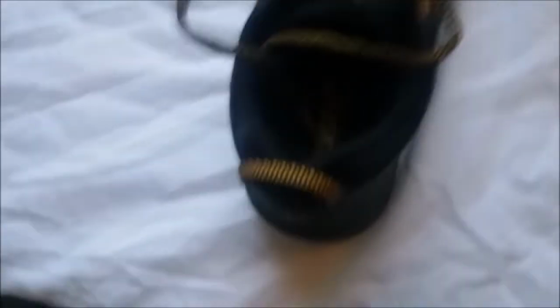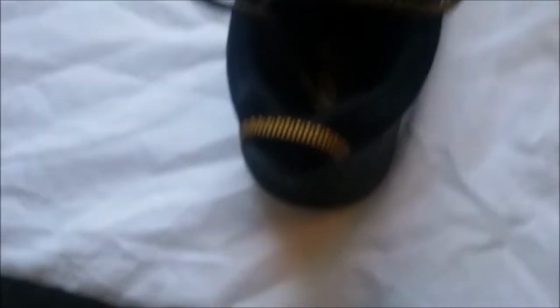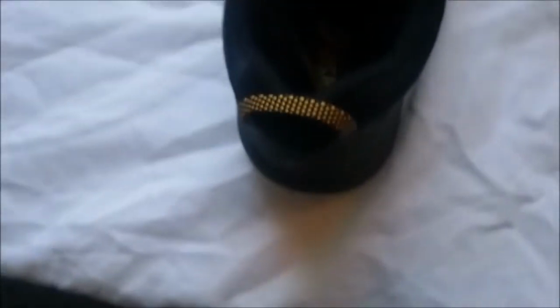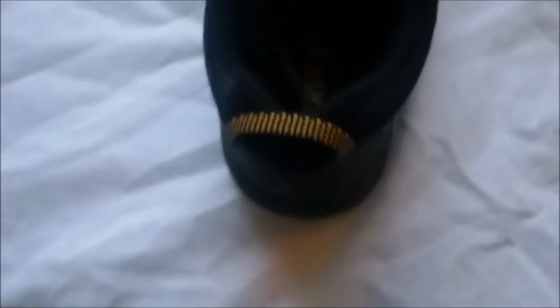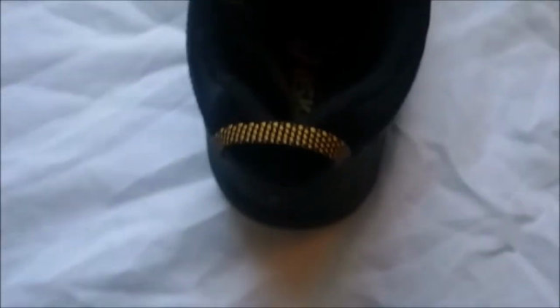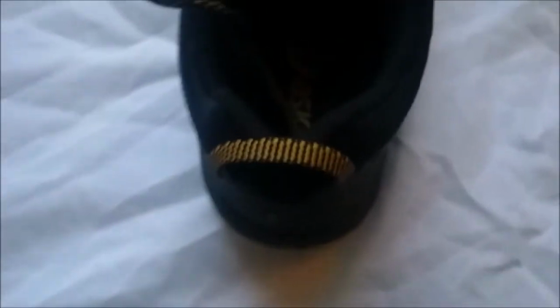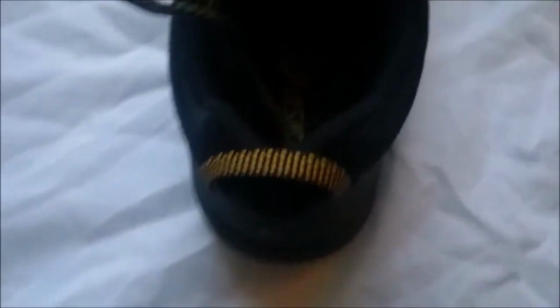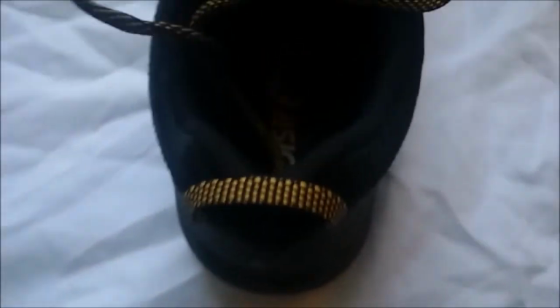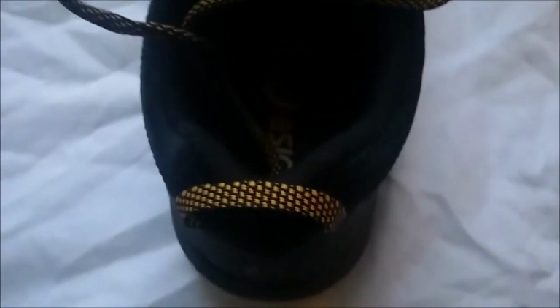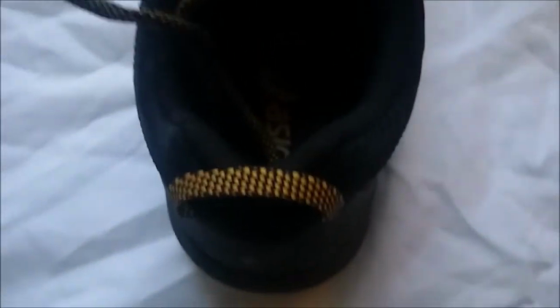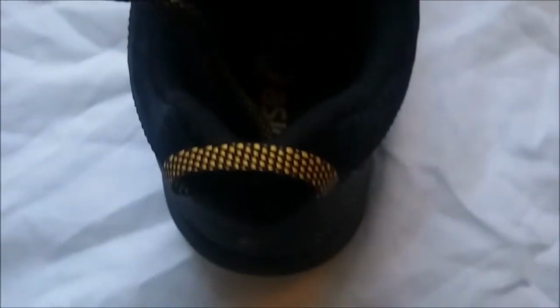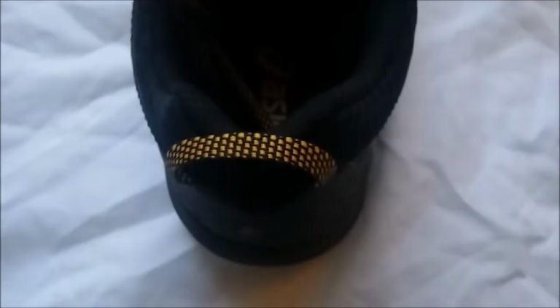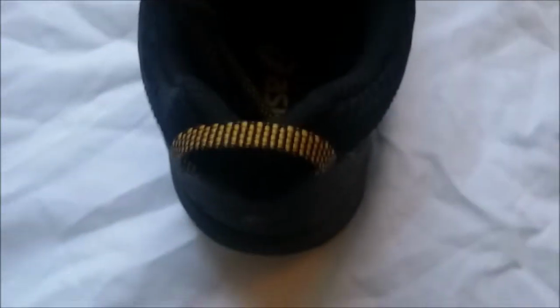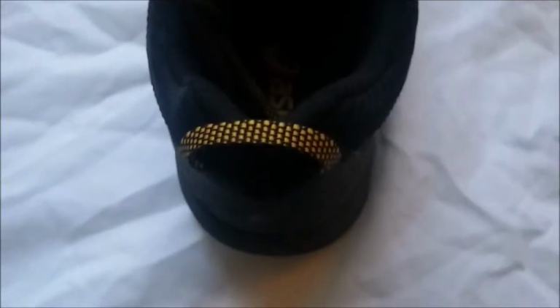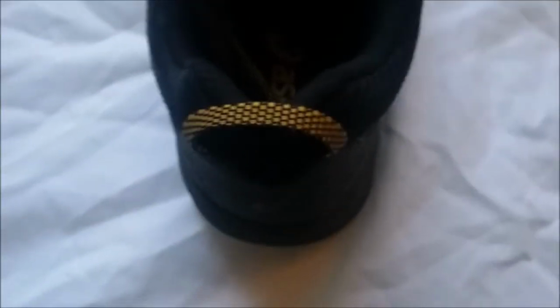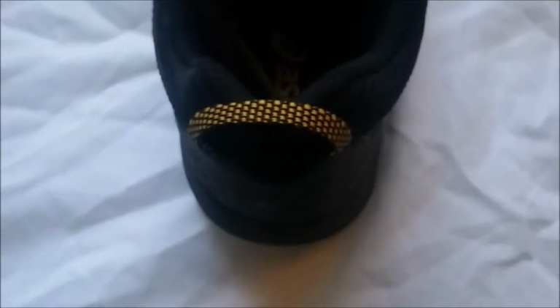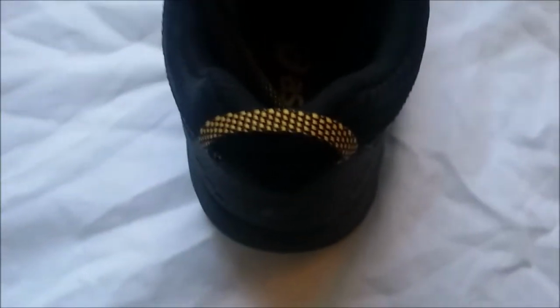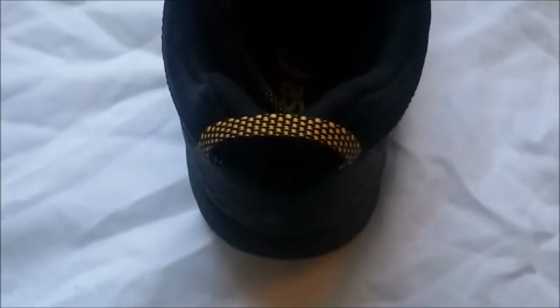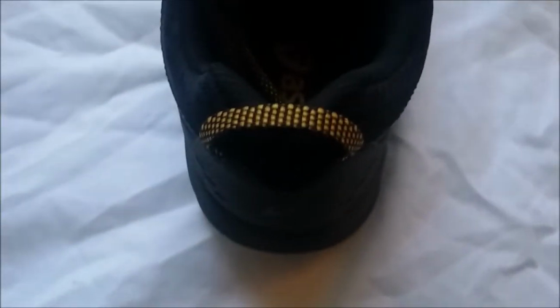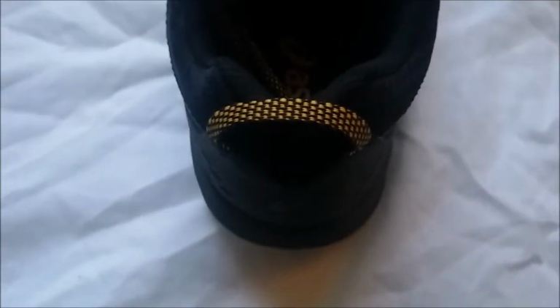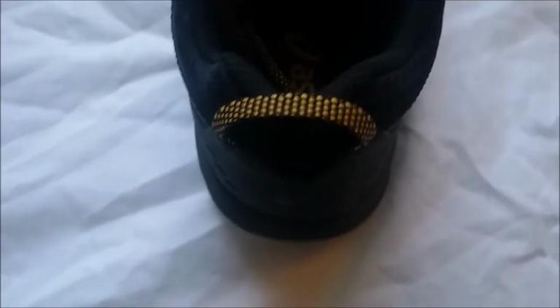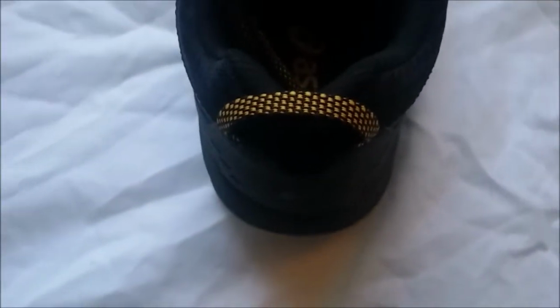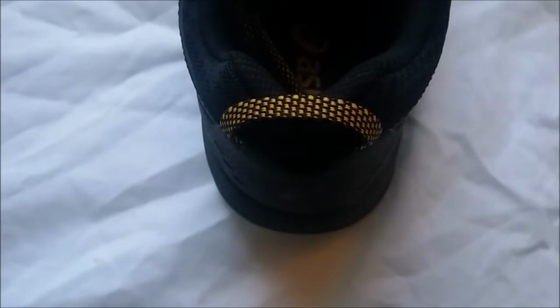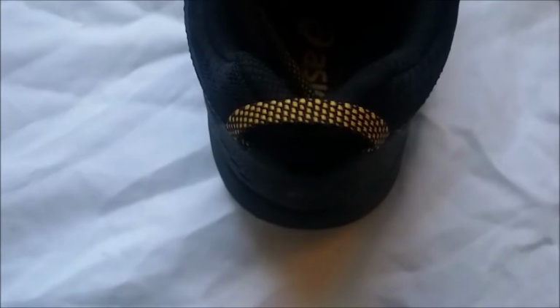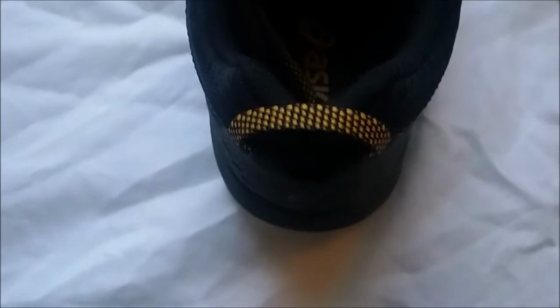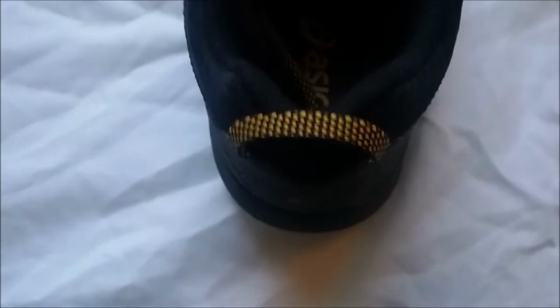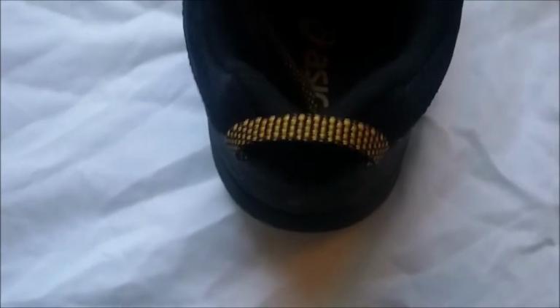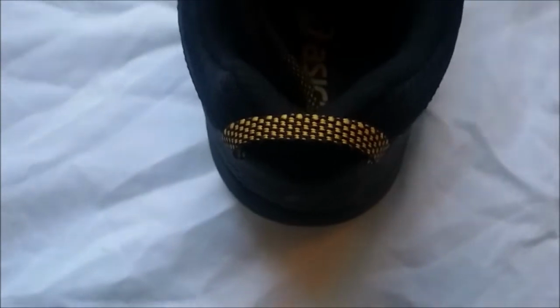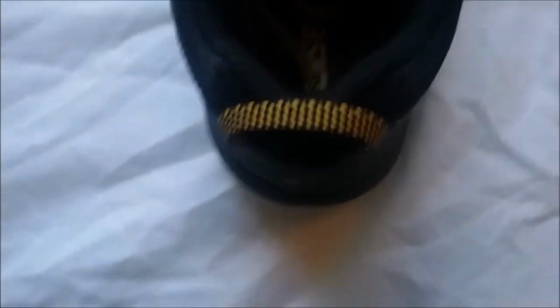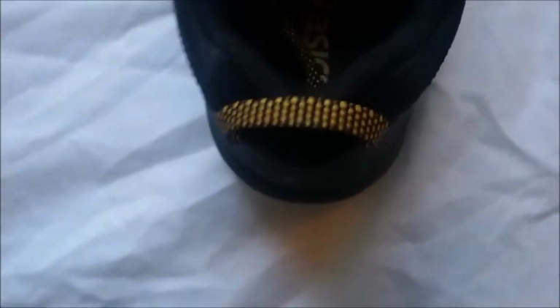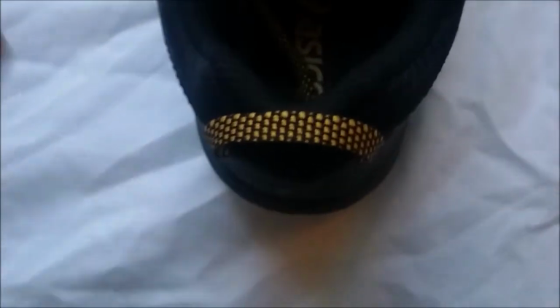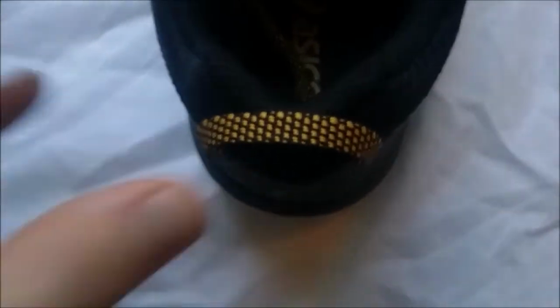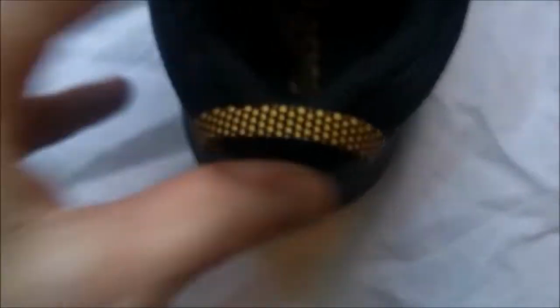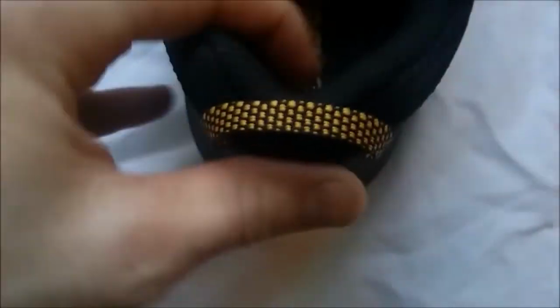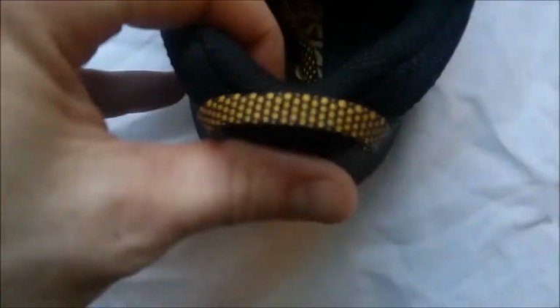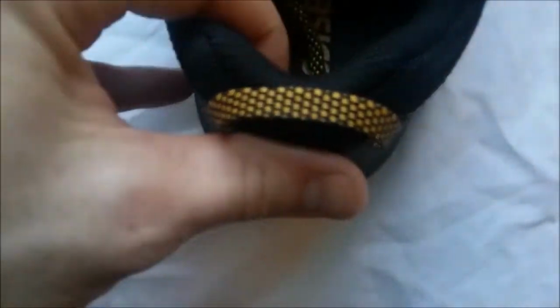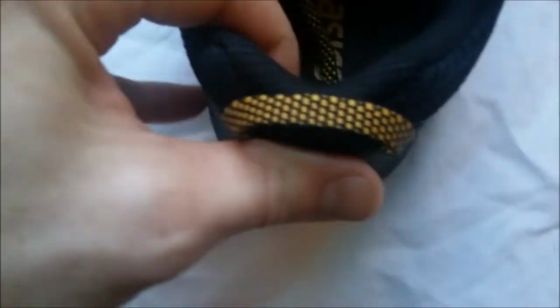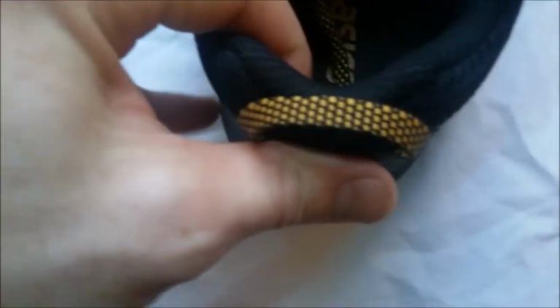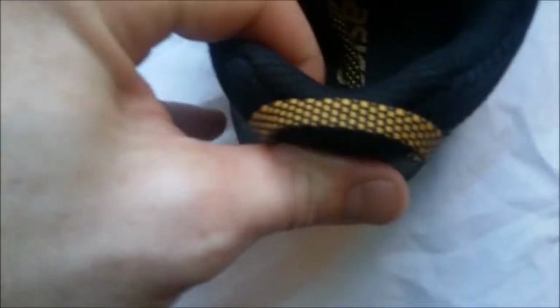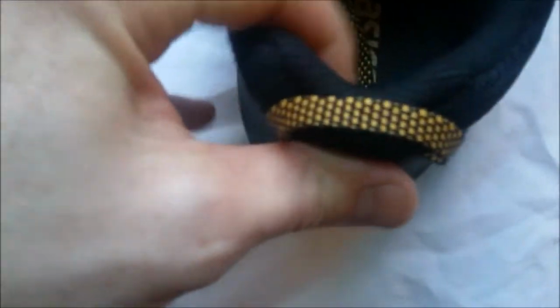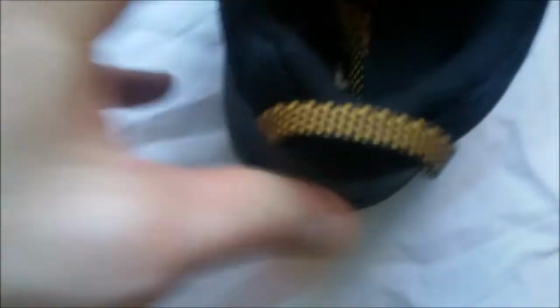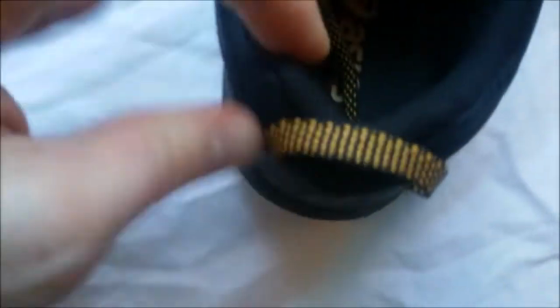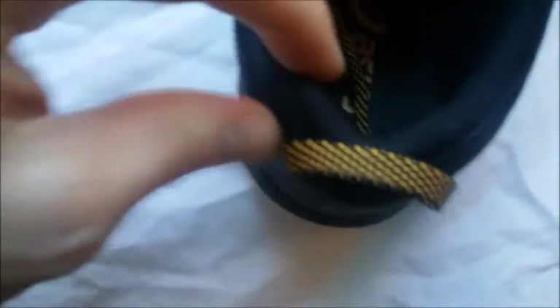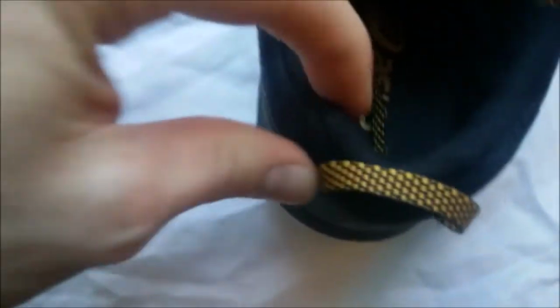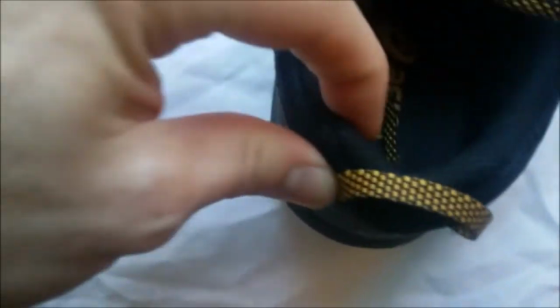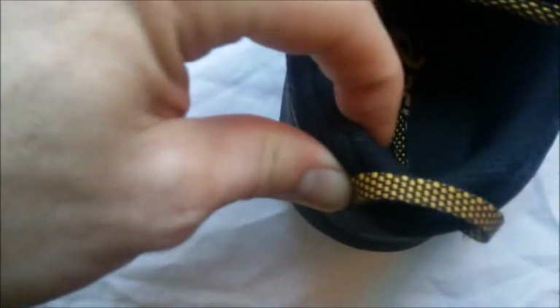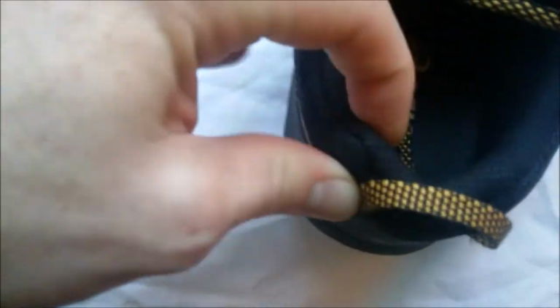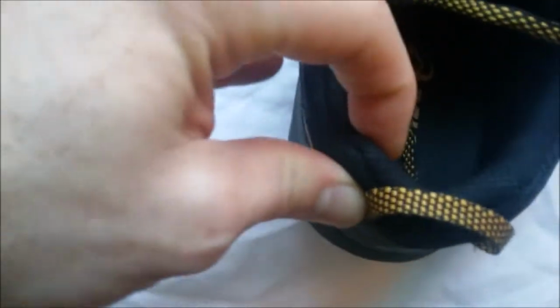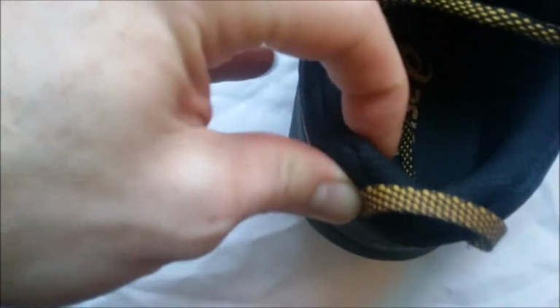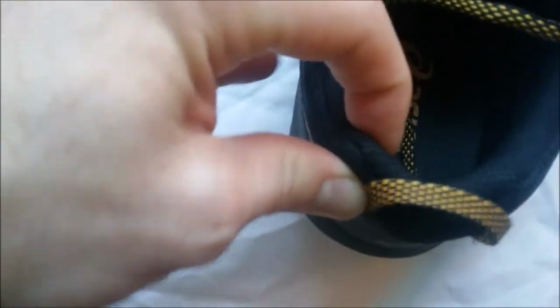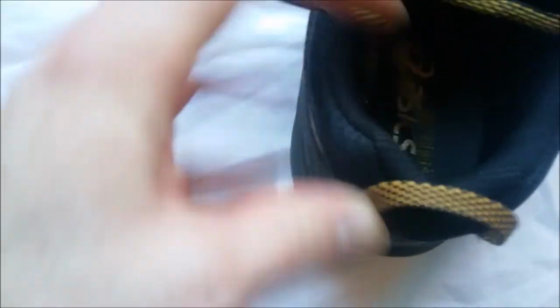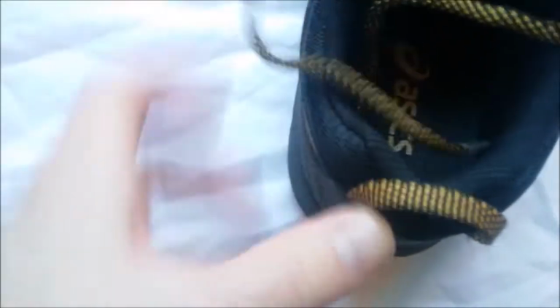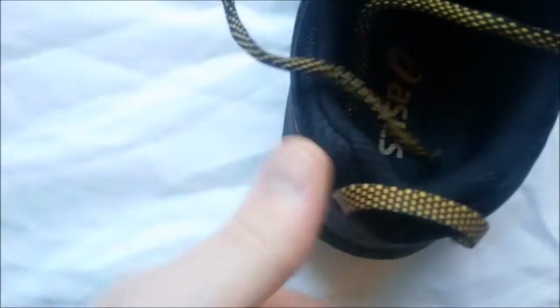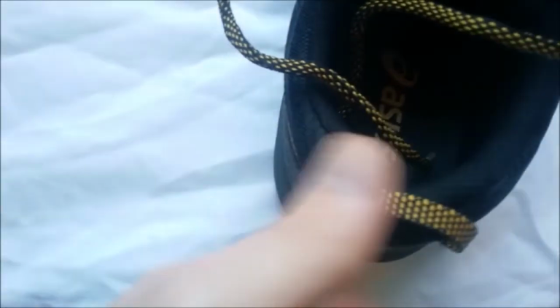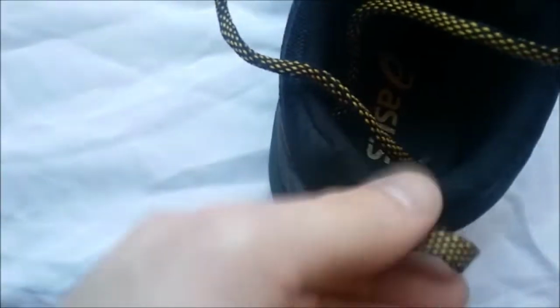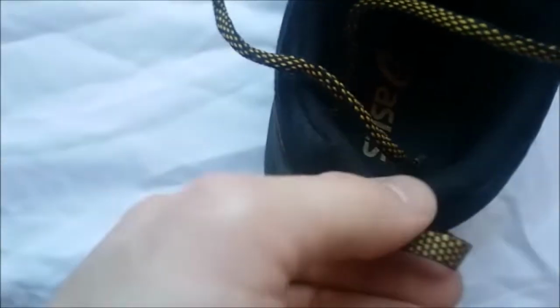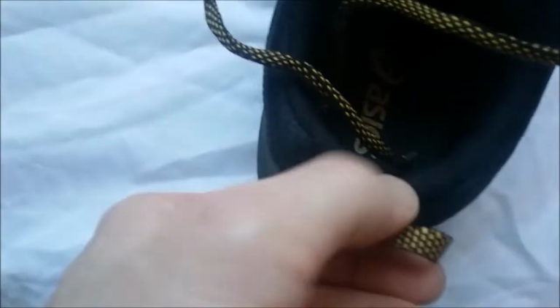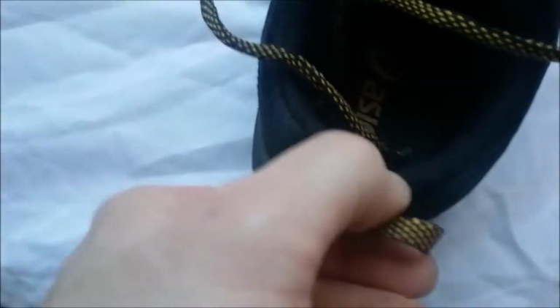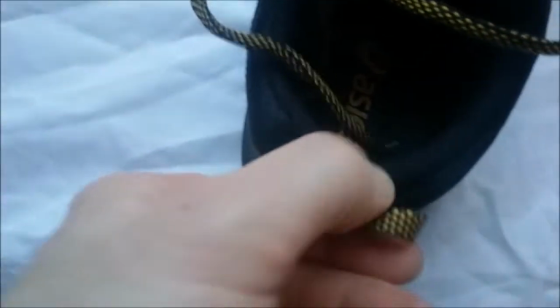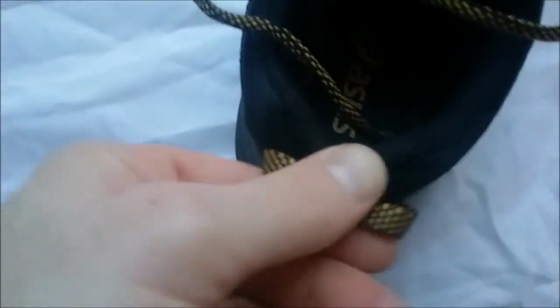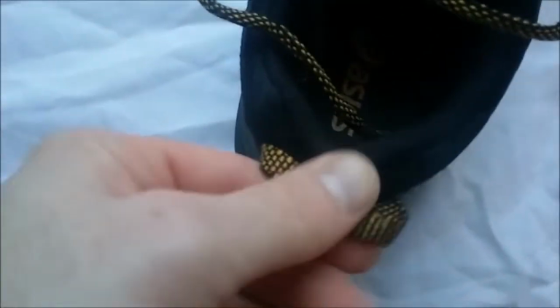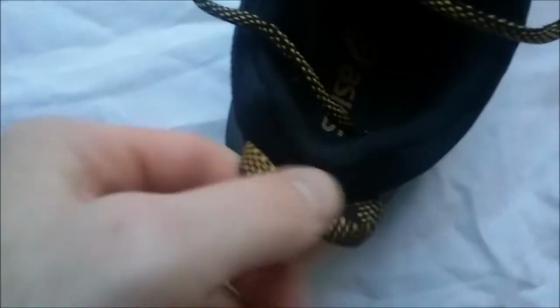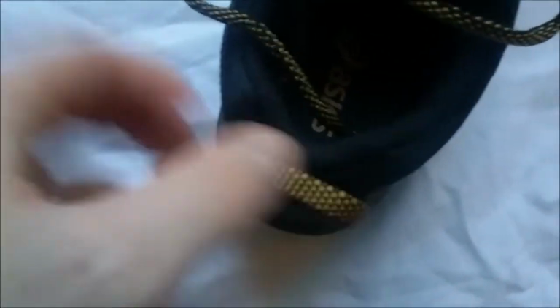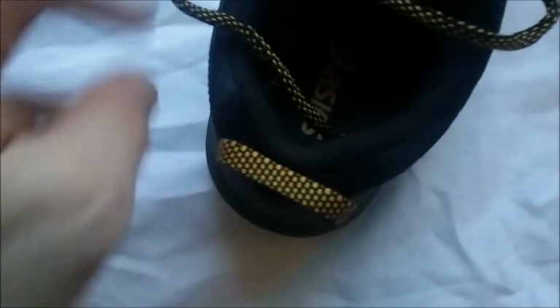Here's an idea of the thickness of the shoe's collar. It's pretty middle of the road — pretty sturdy, not too thick, not too thin.